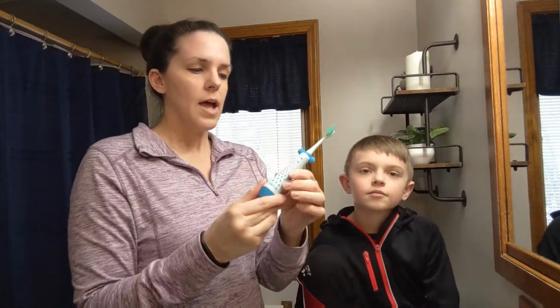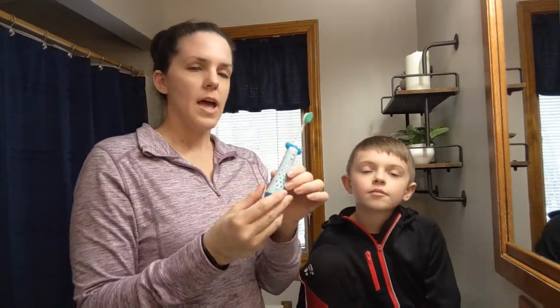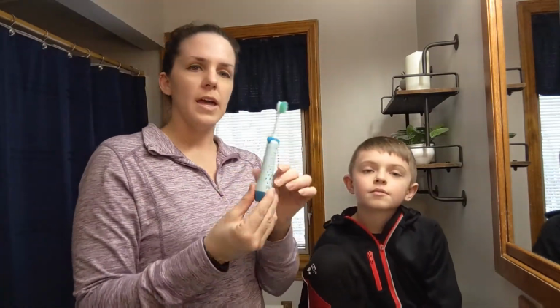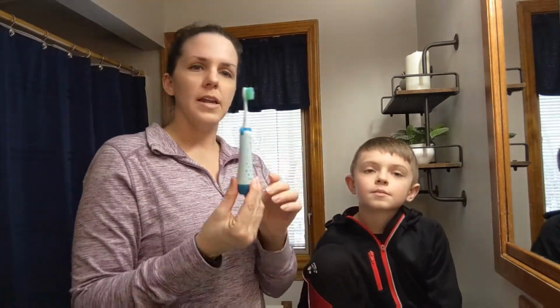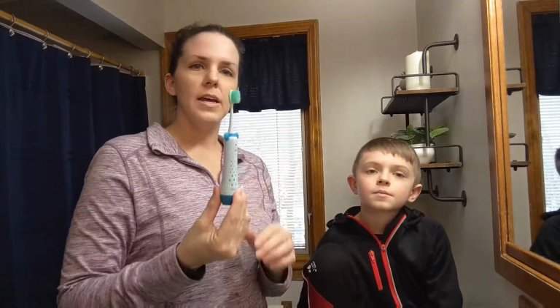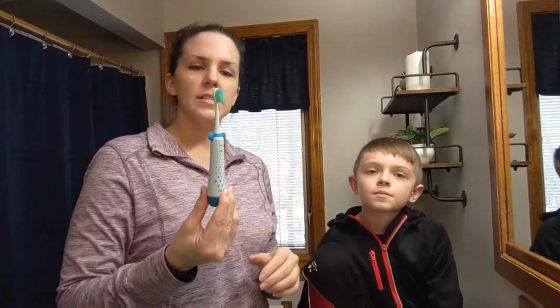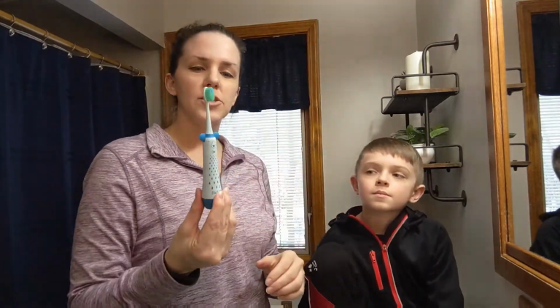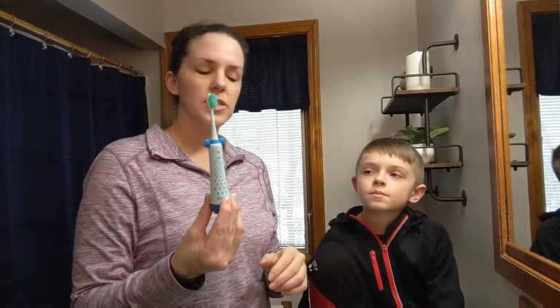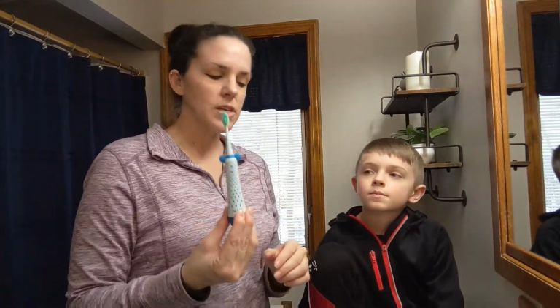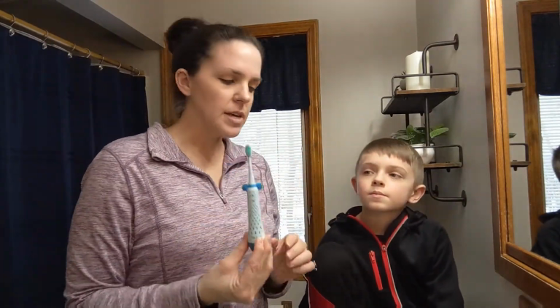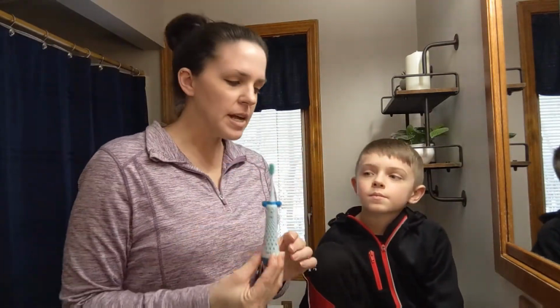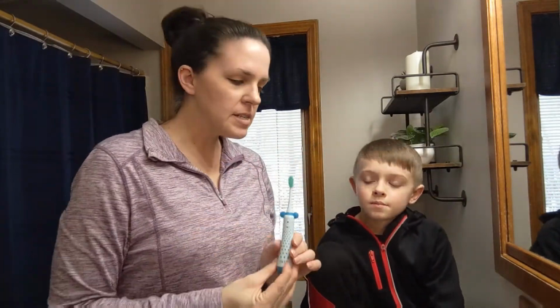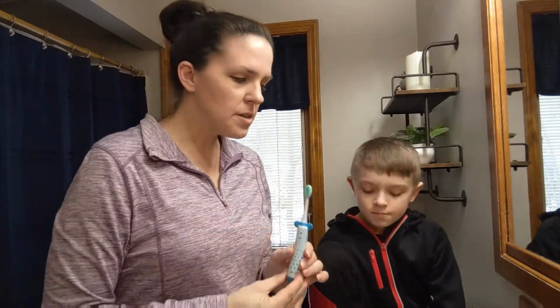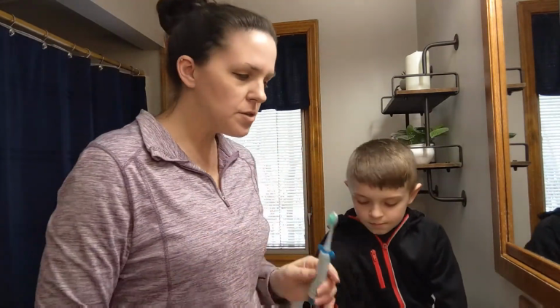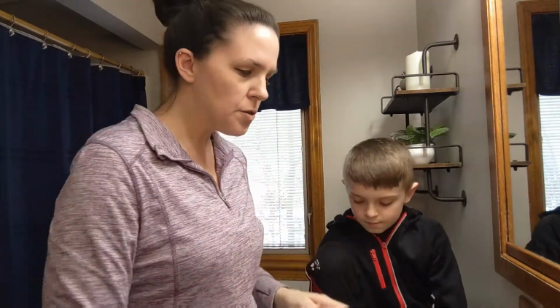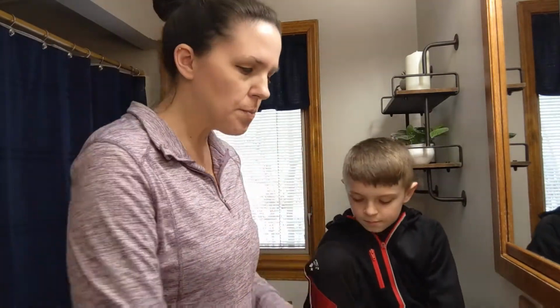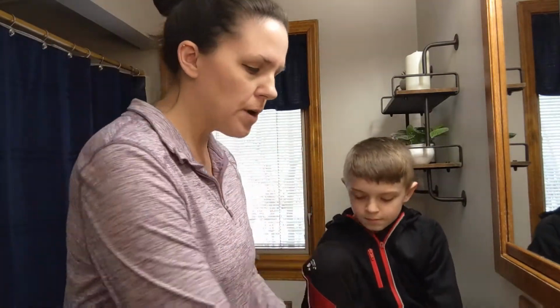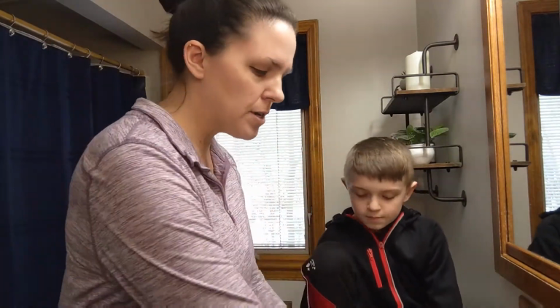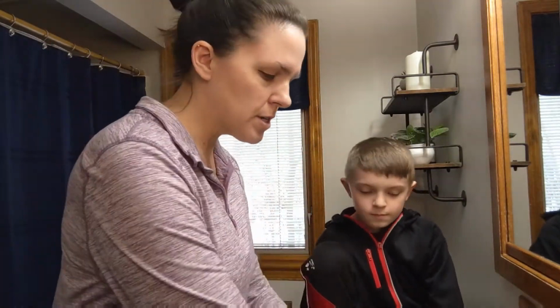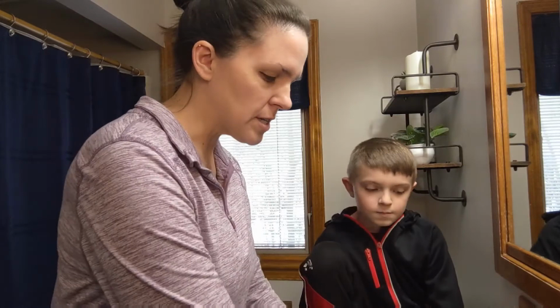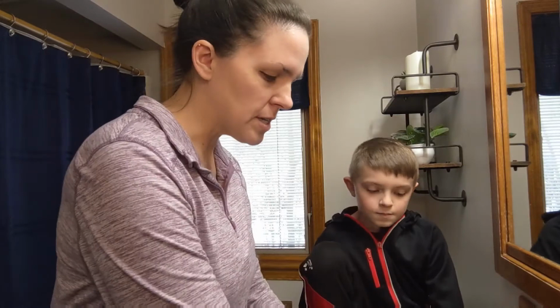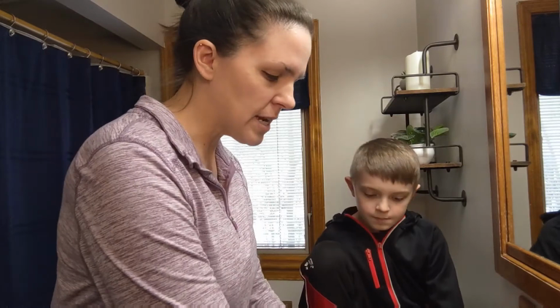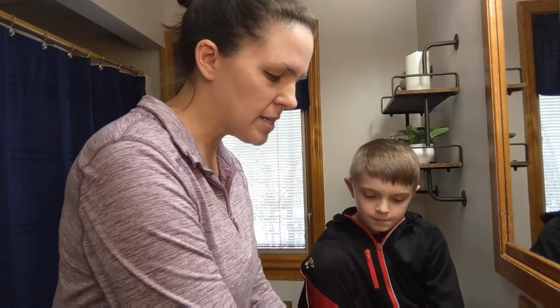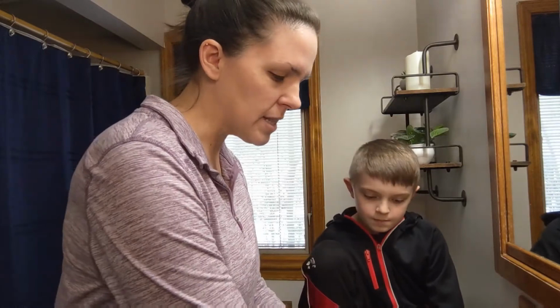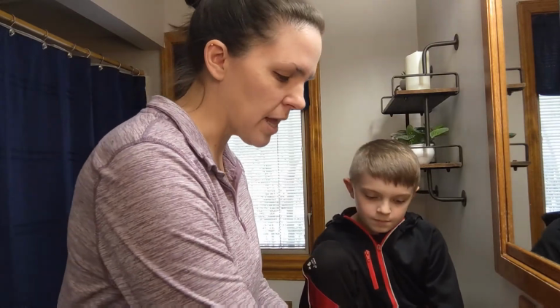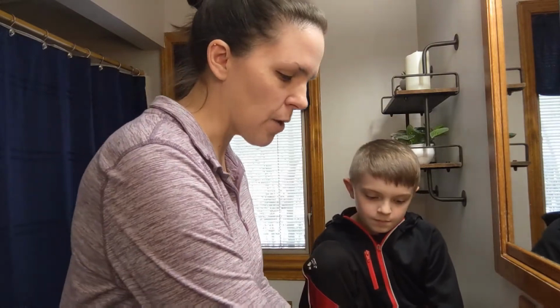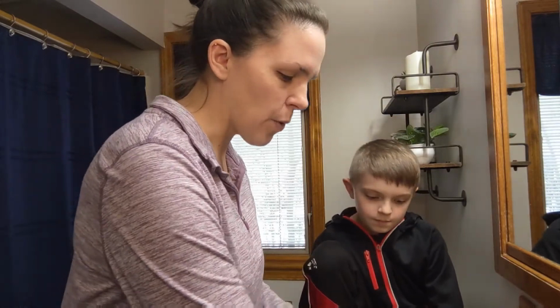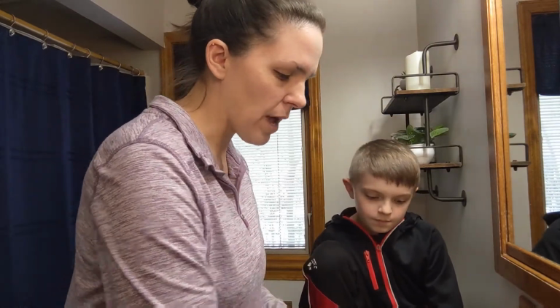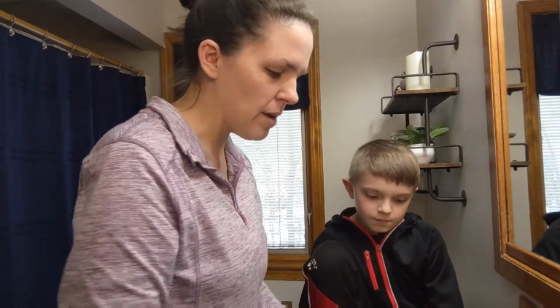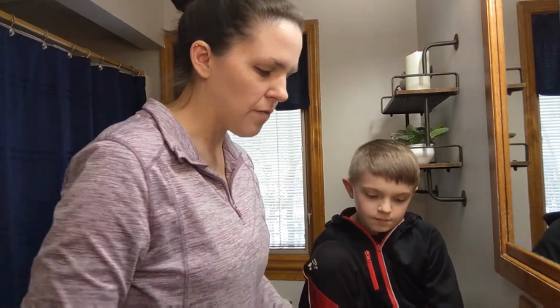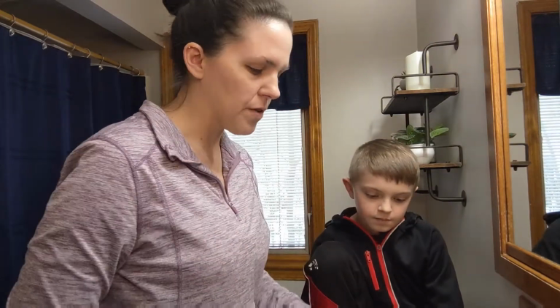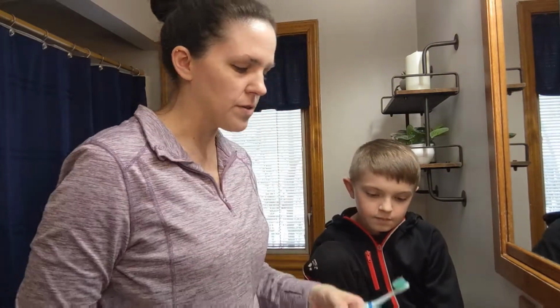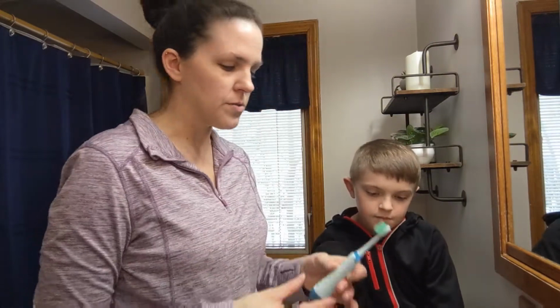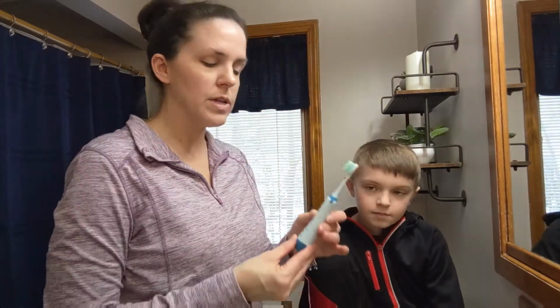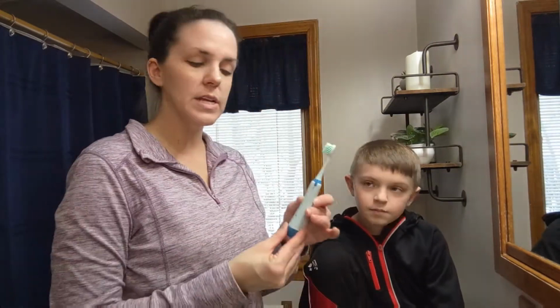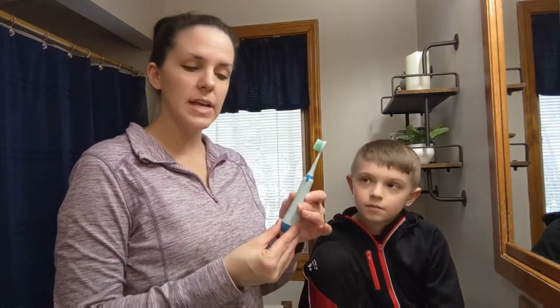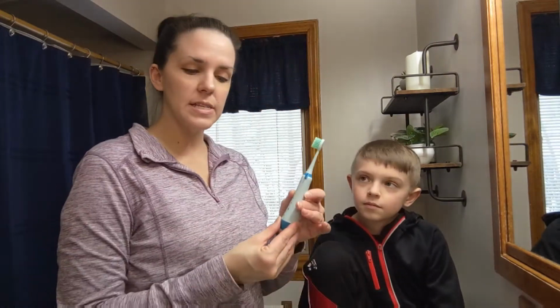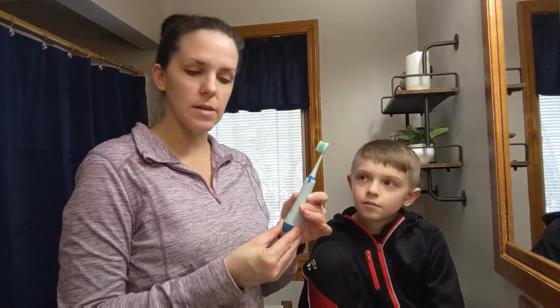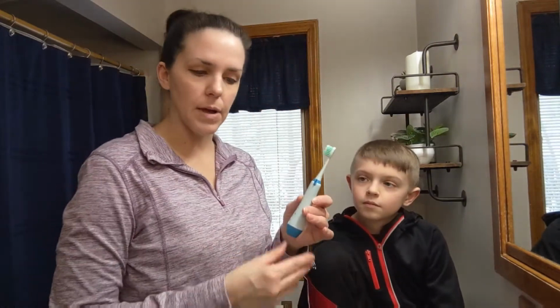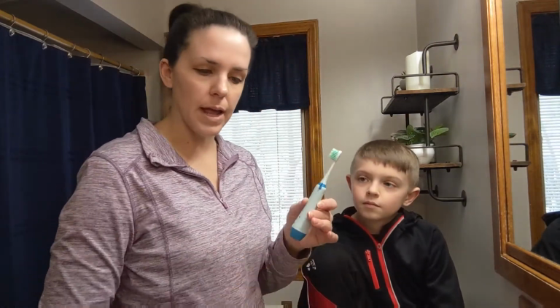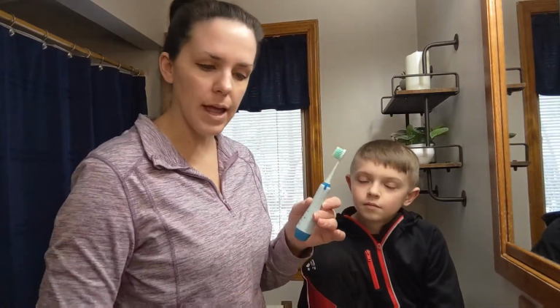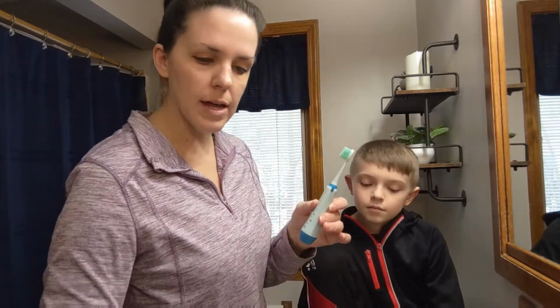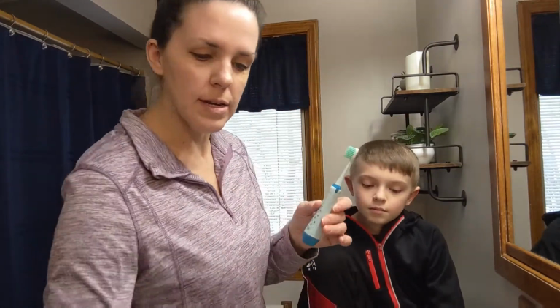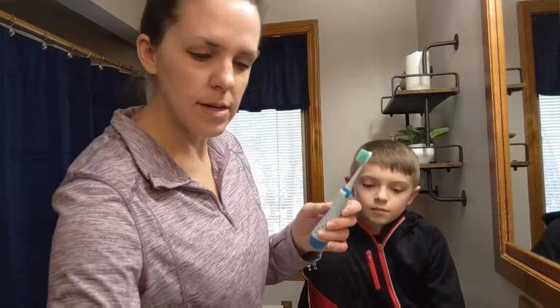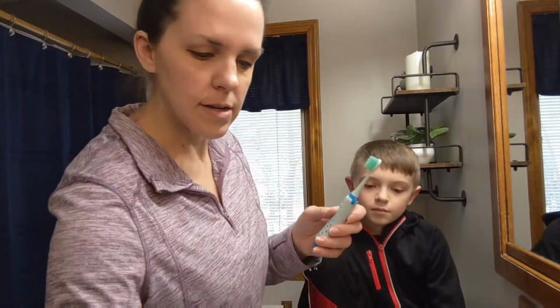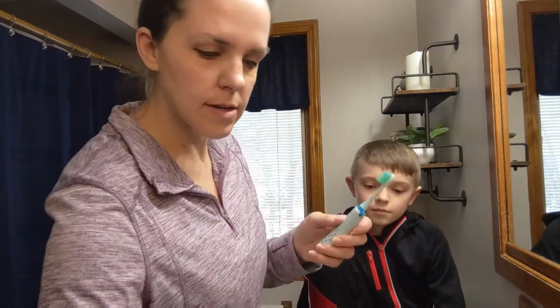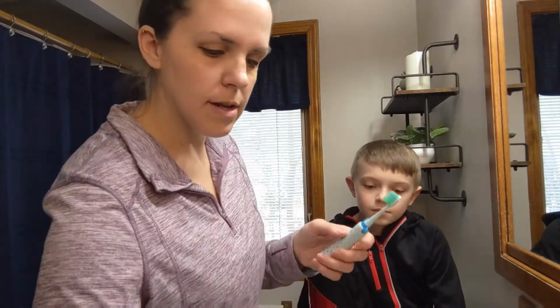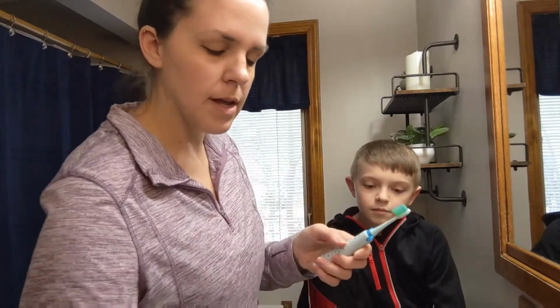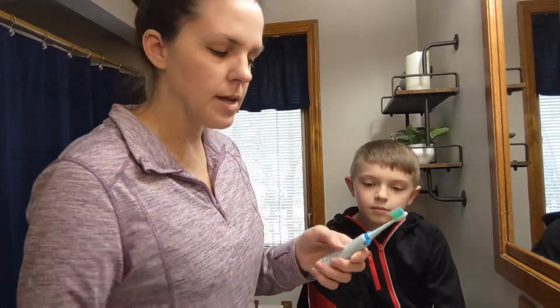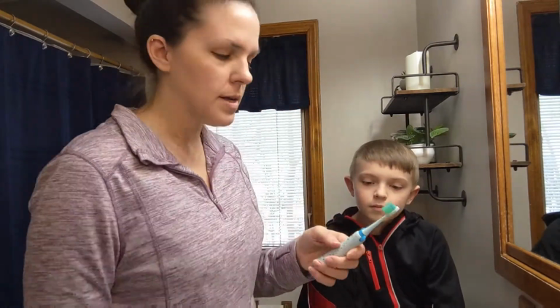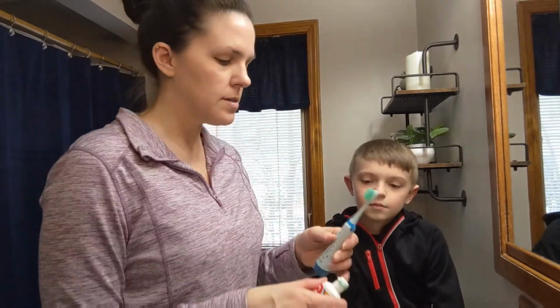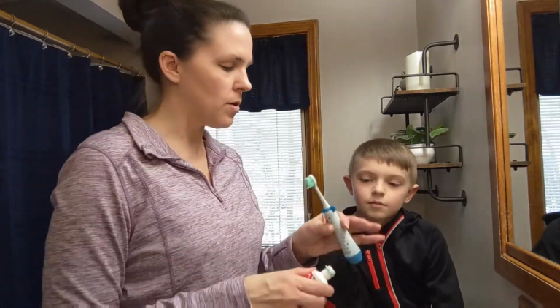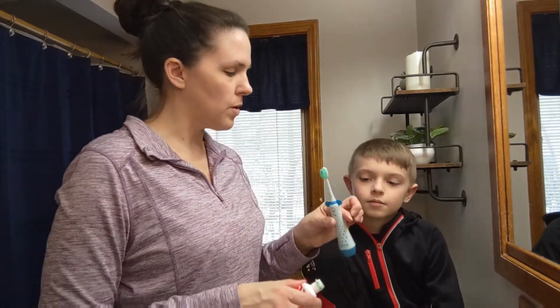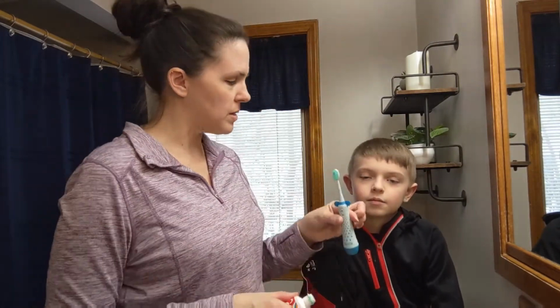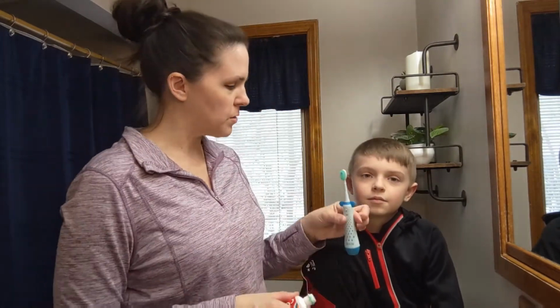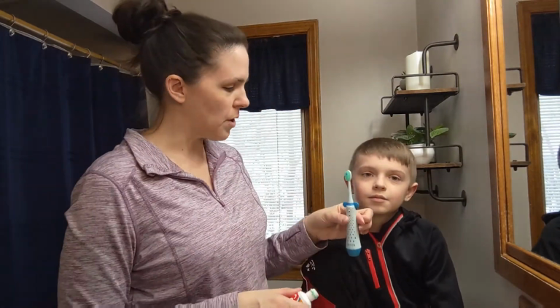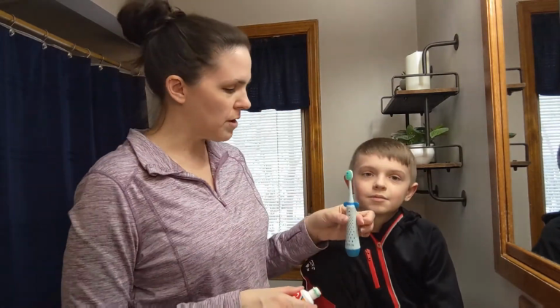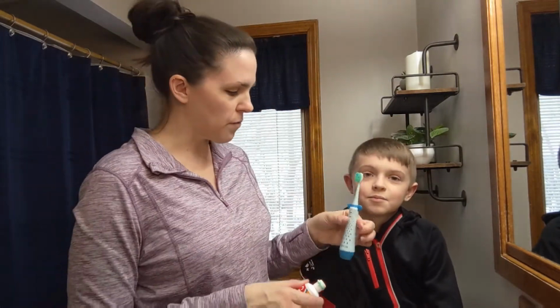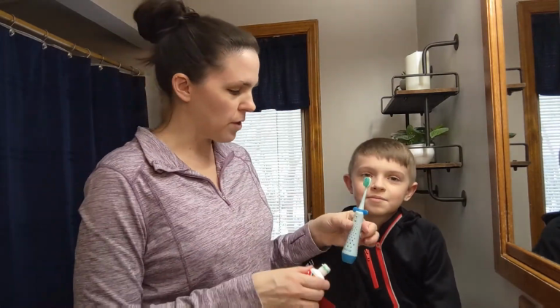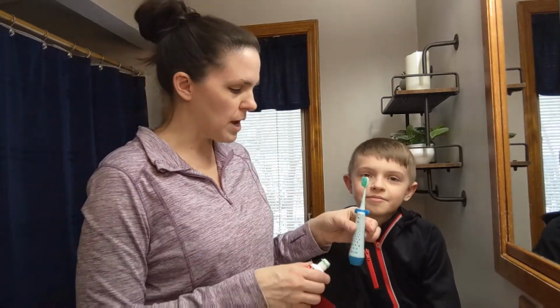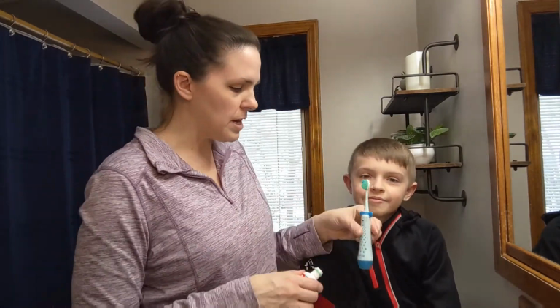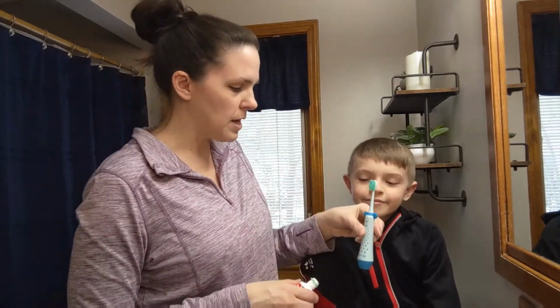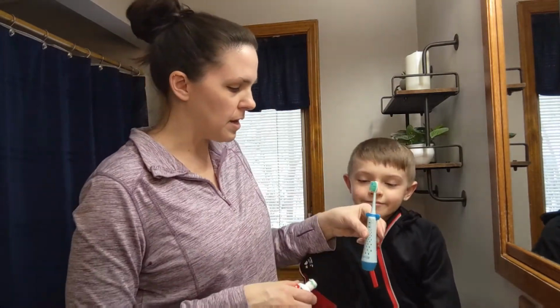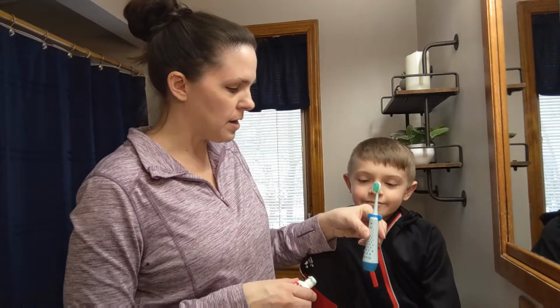It's just a nice little toothbrush. It's nice and lightweight. It feels really nice in my hand. So it's great for any kid.